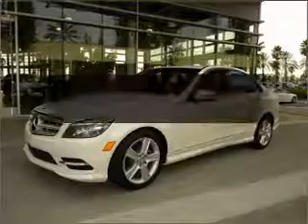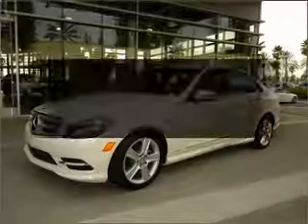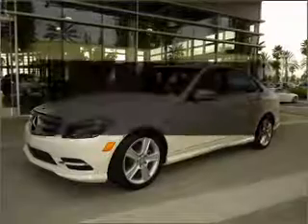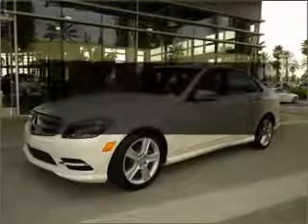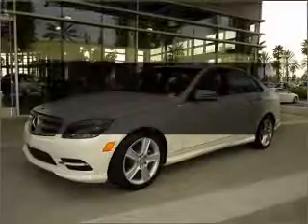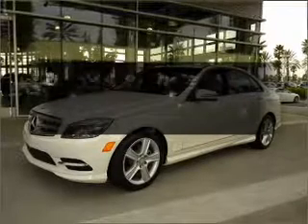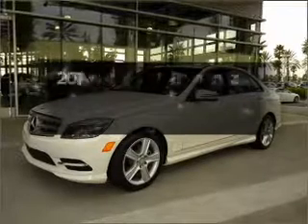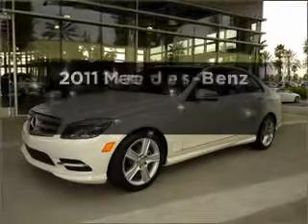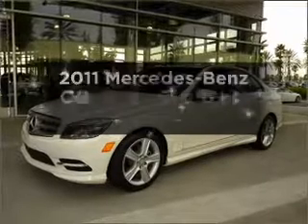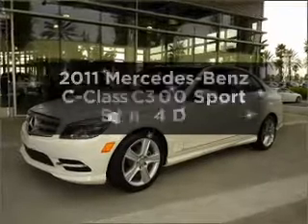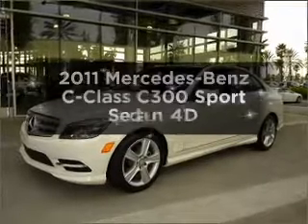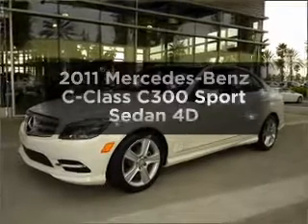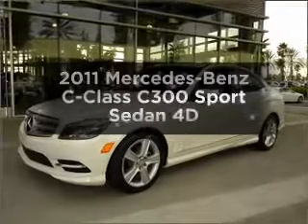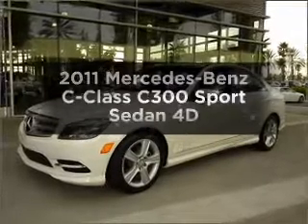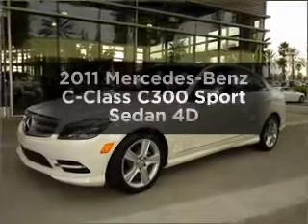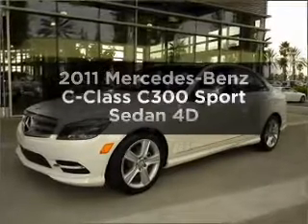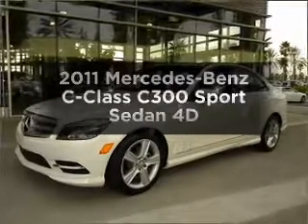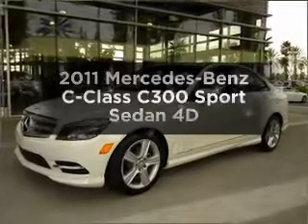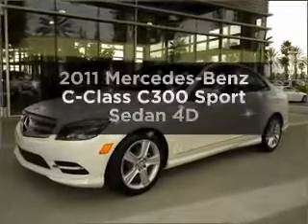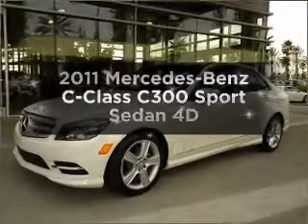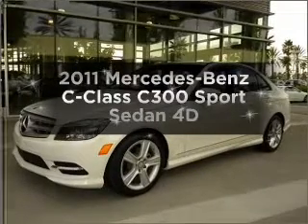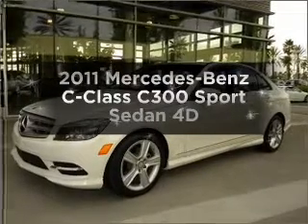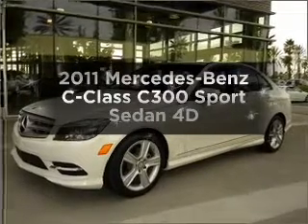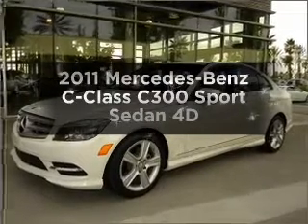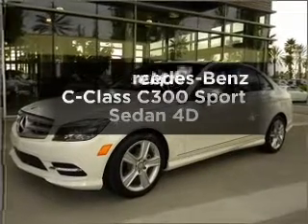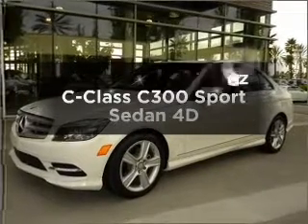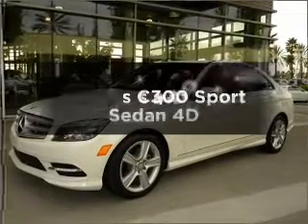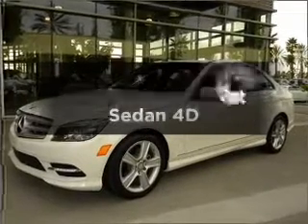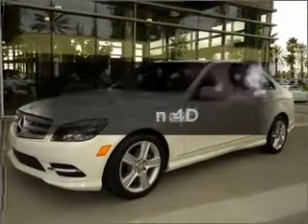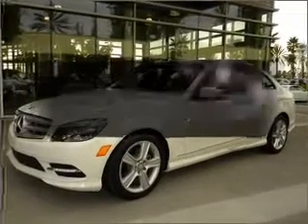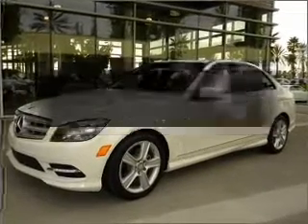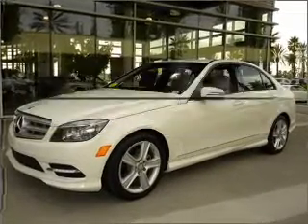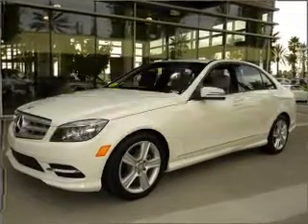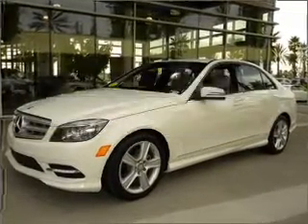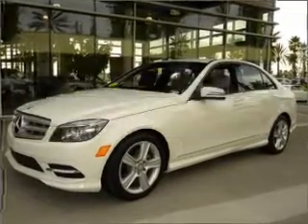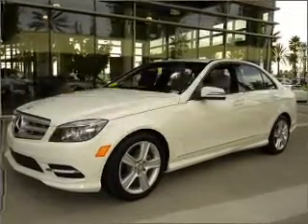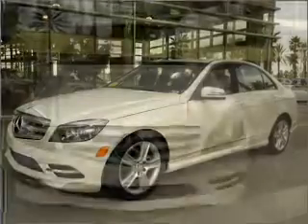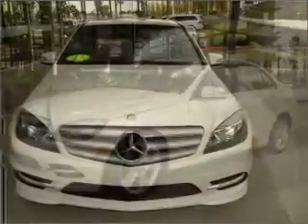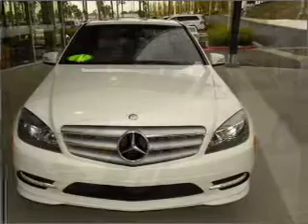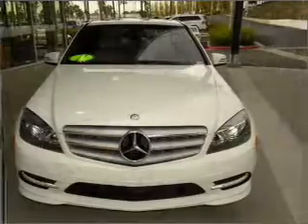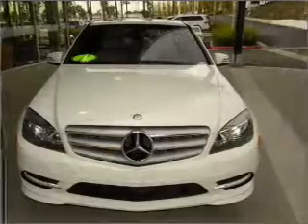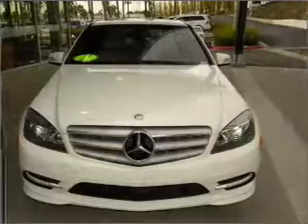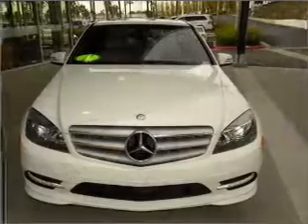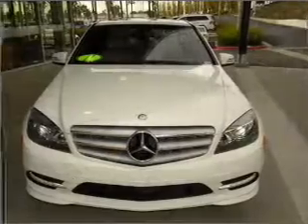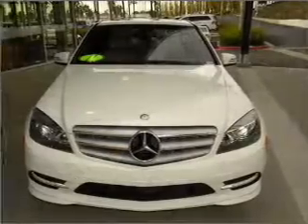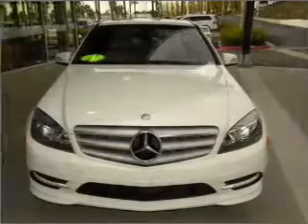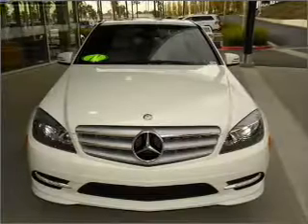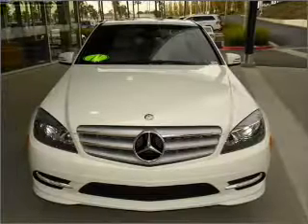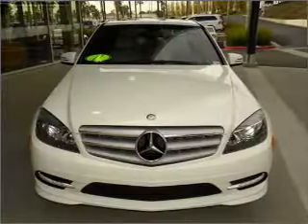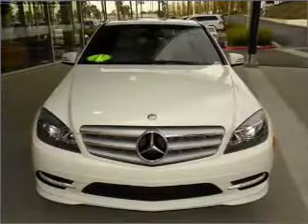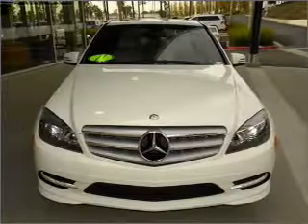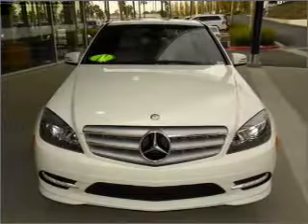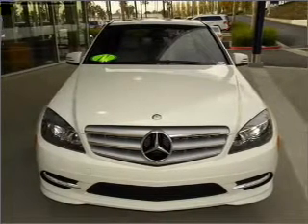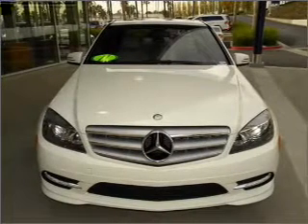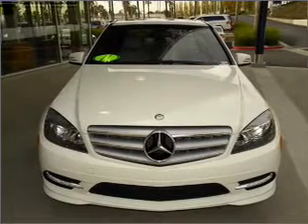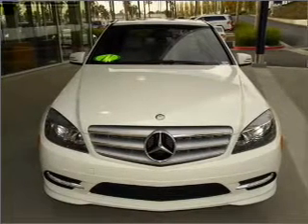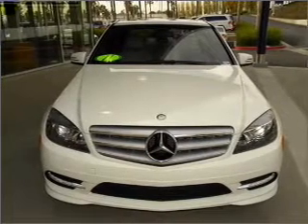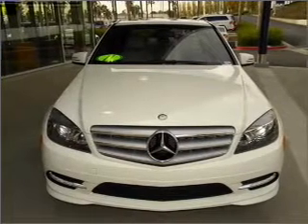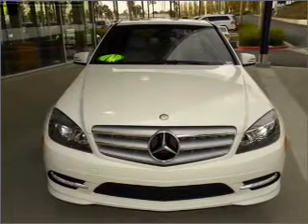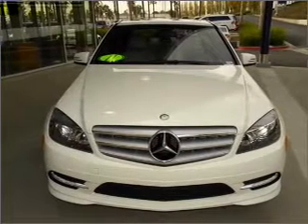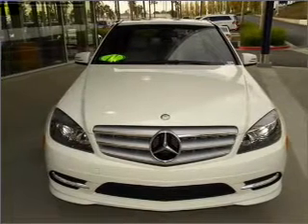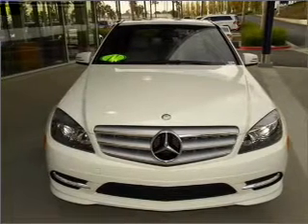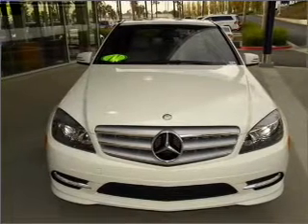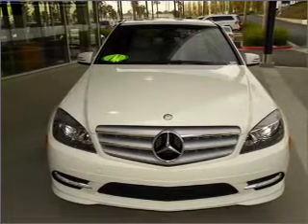Get noticed in this 2011 Mercedes-Benz C-Class. If you're looking for a first-rate auto, this one could be yours today.